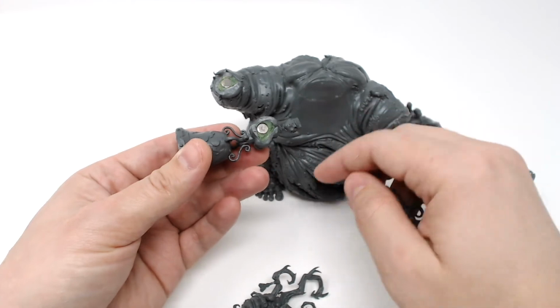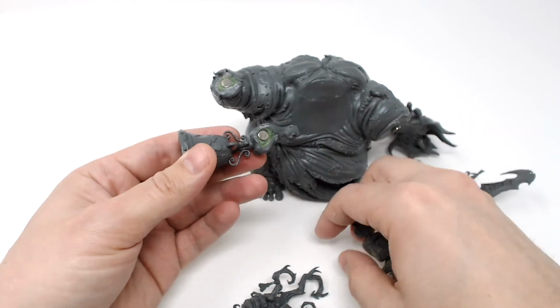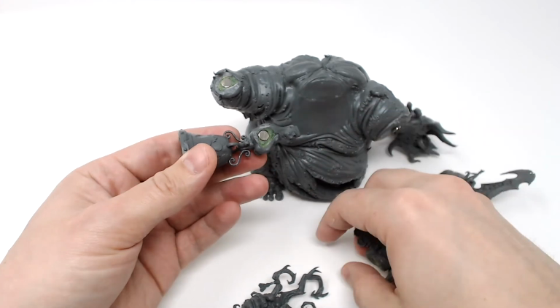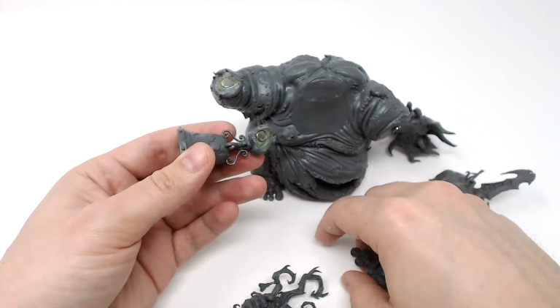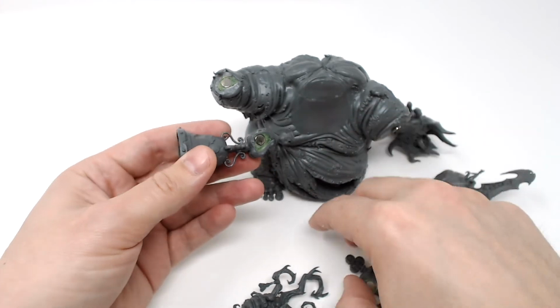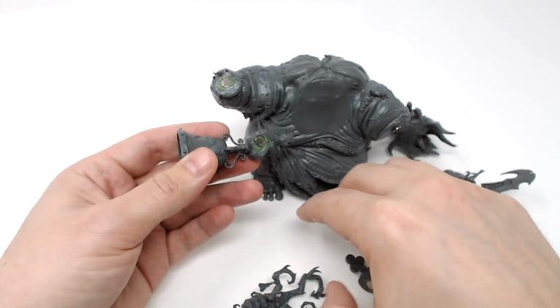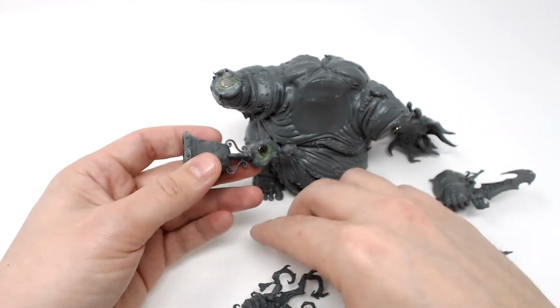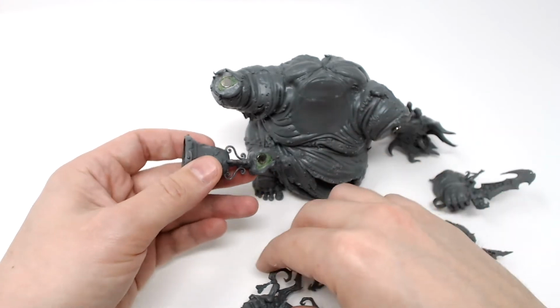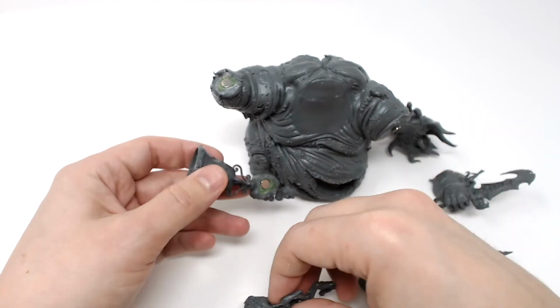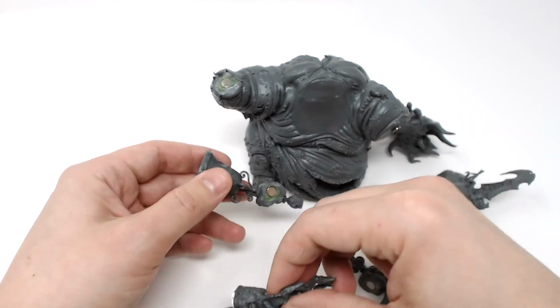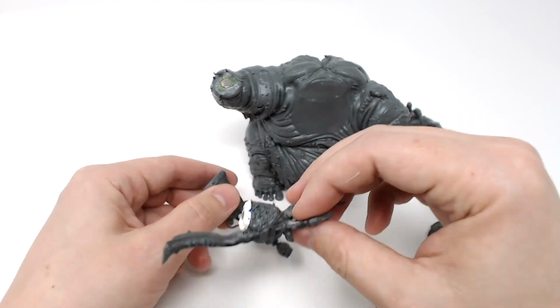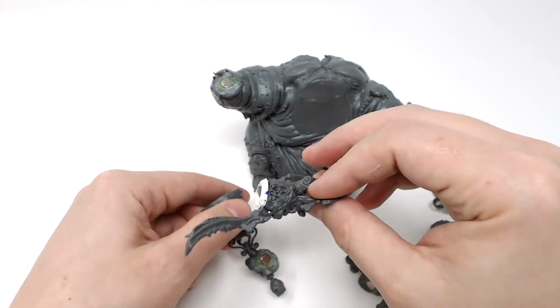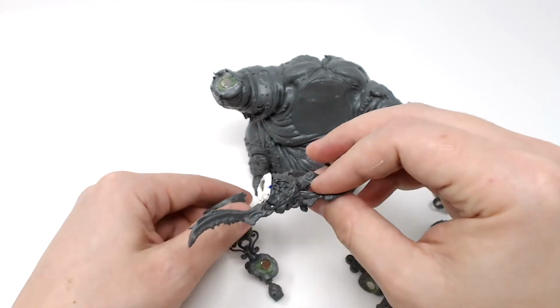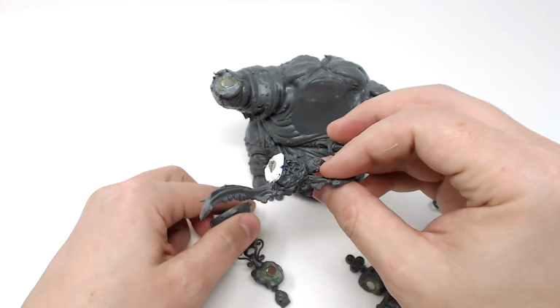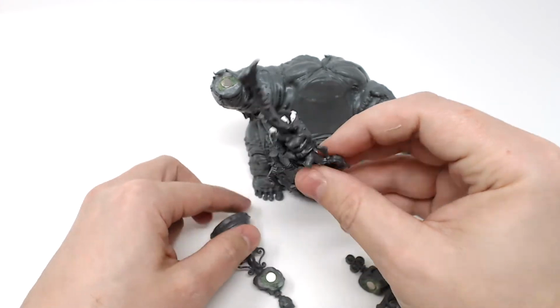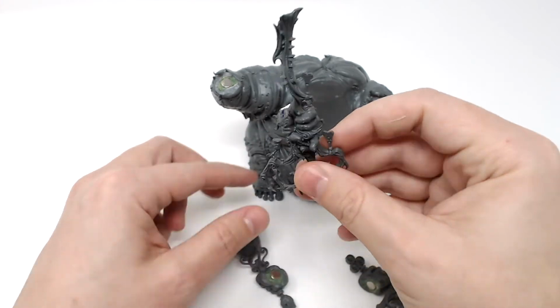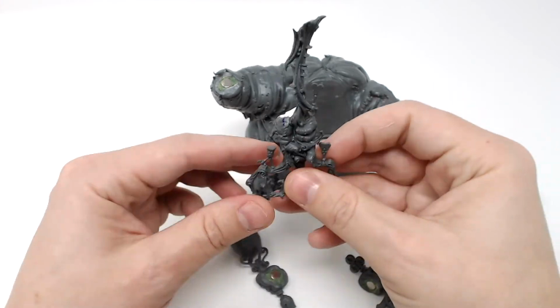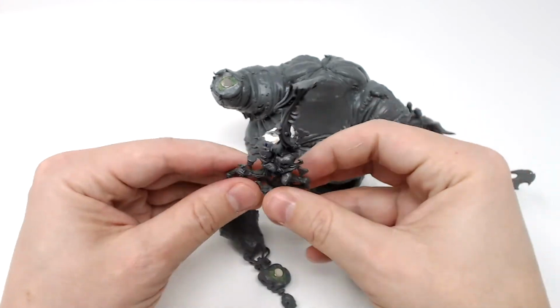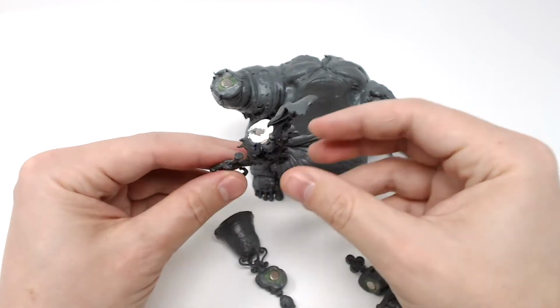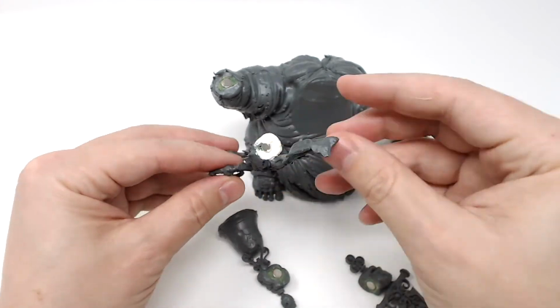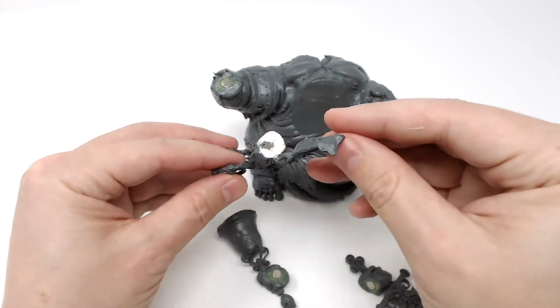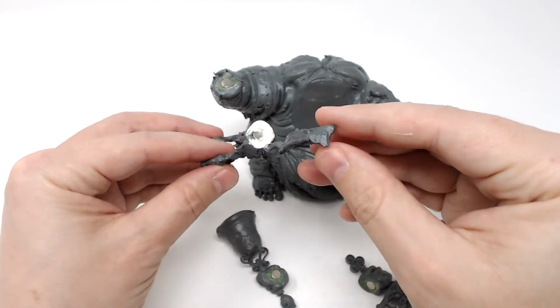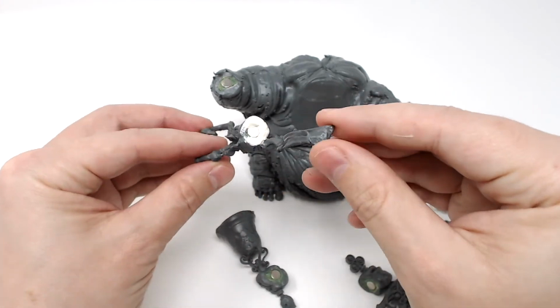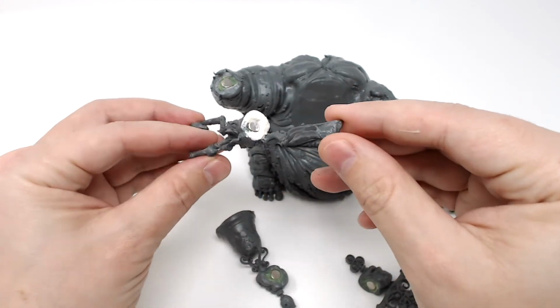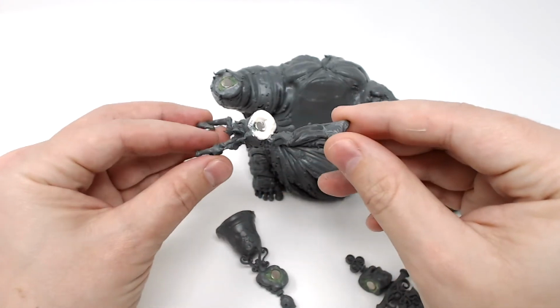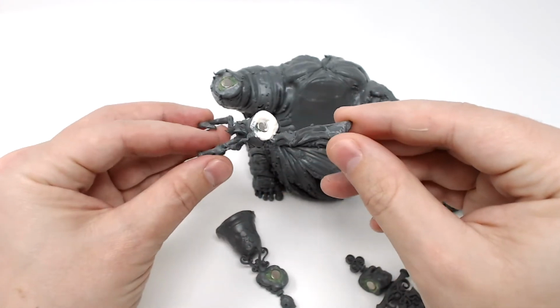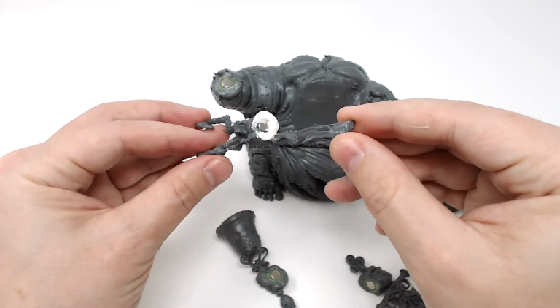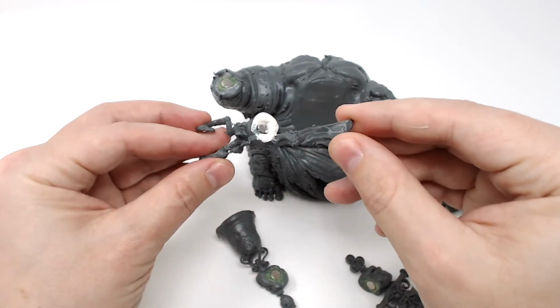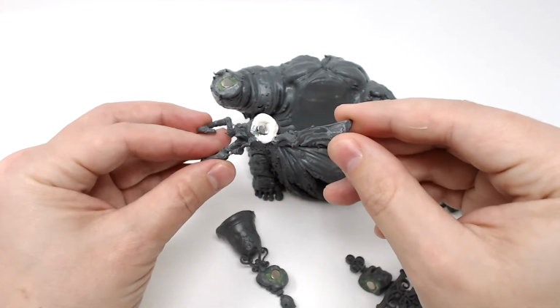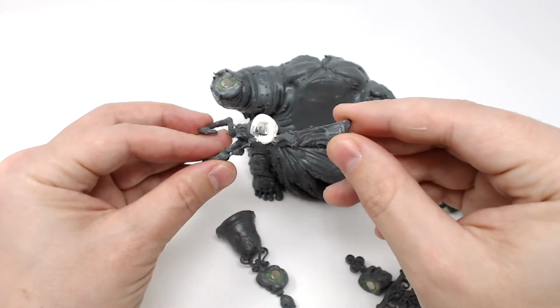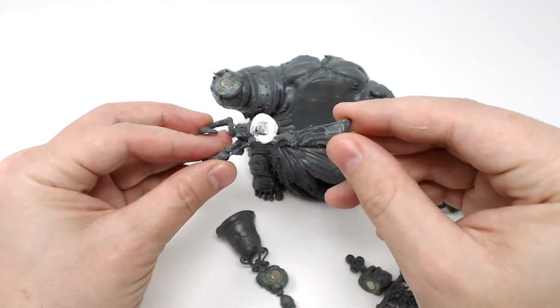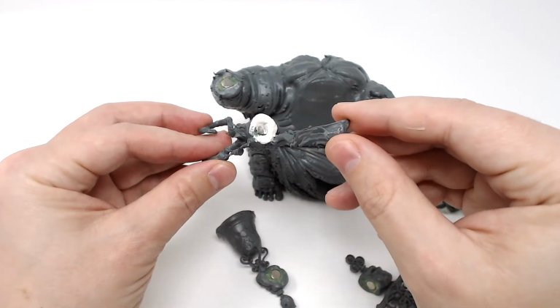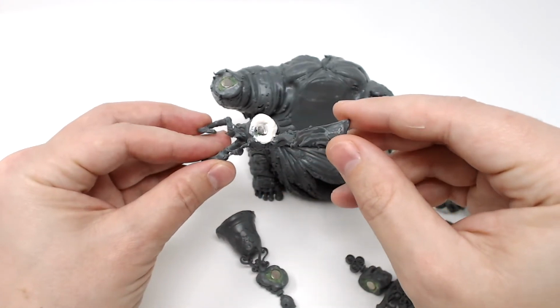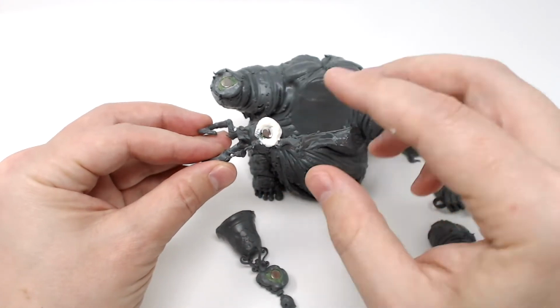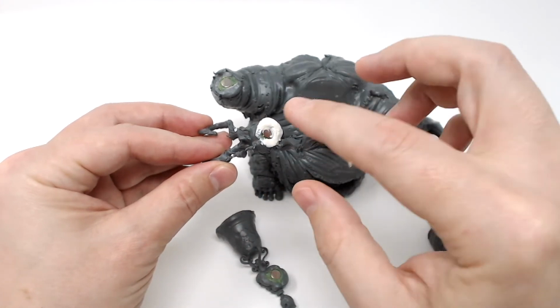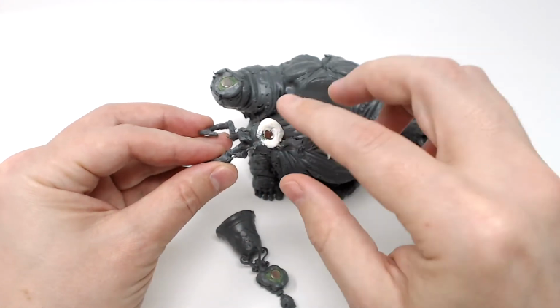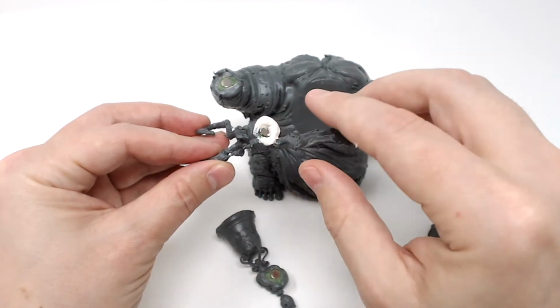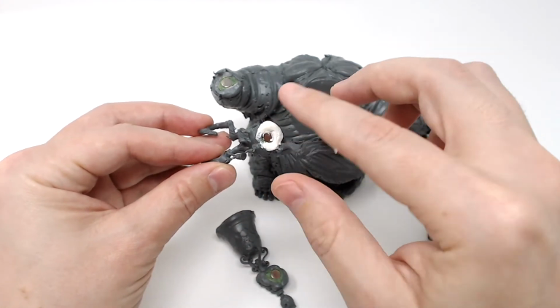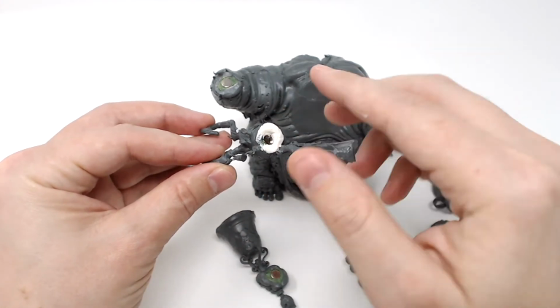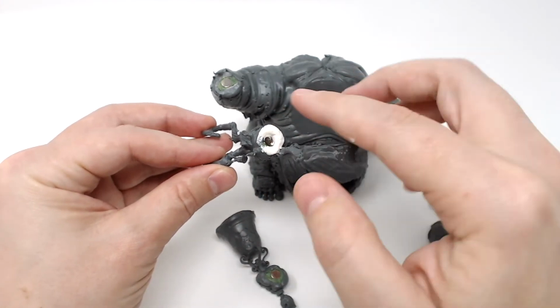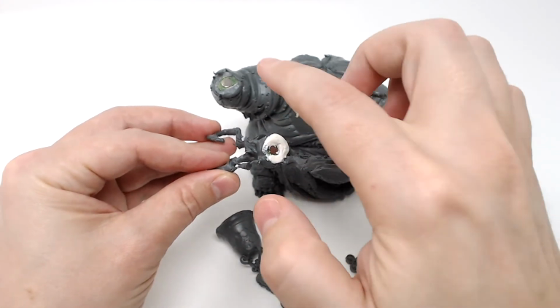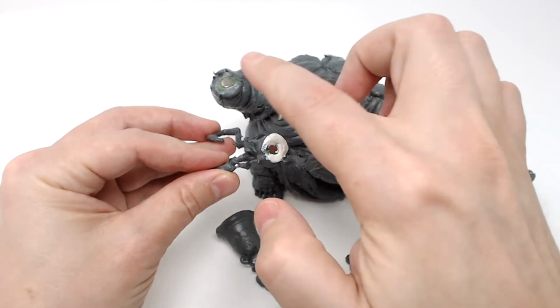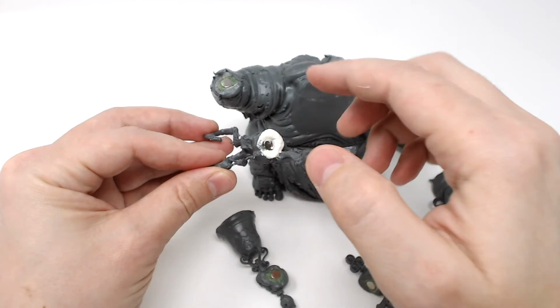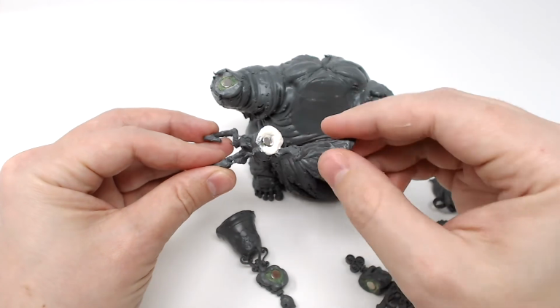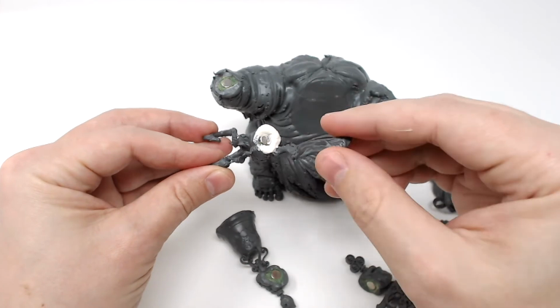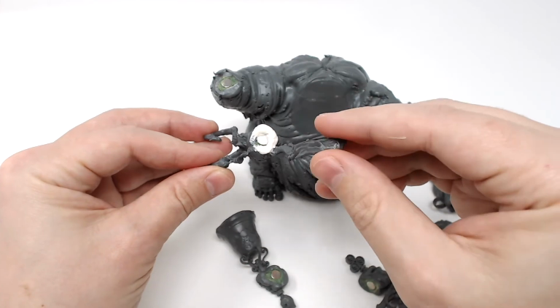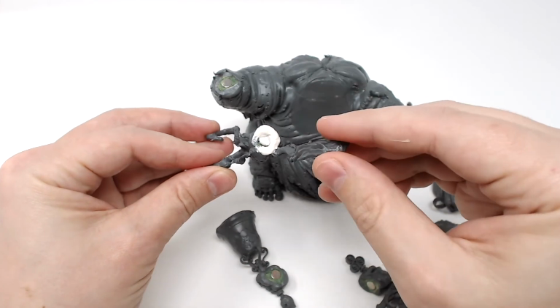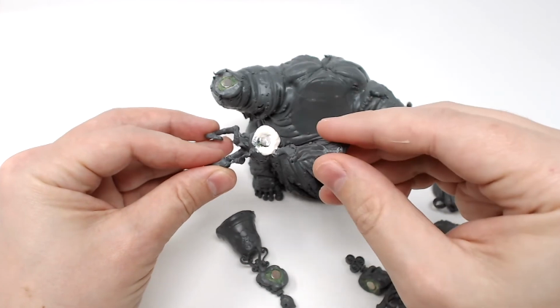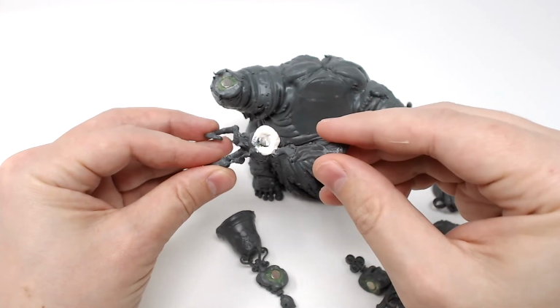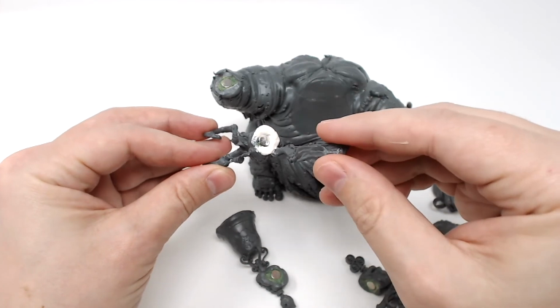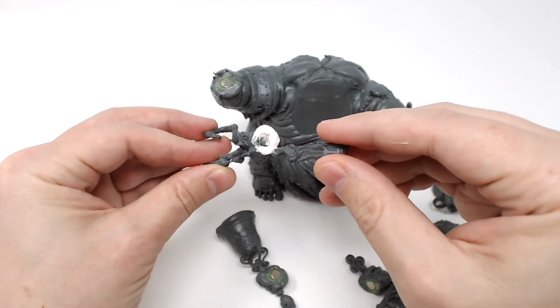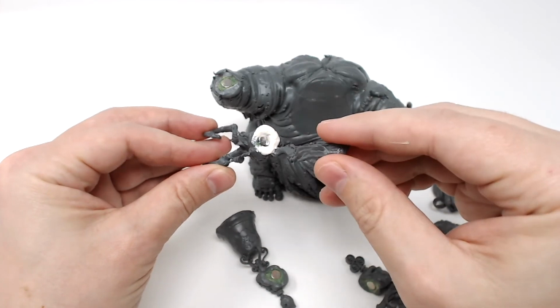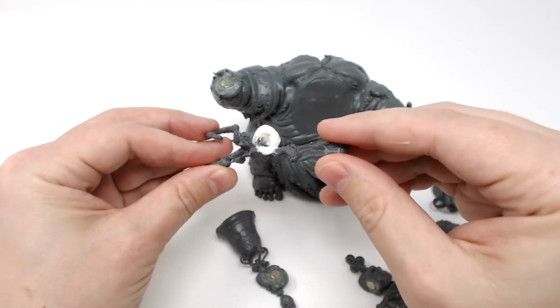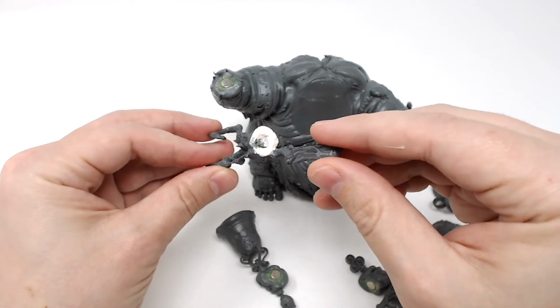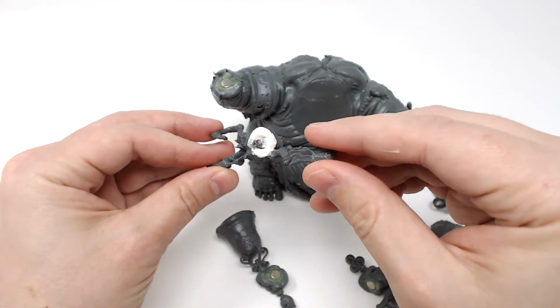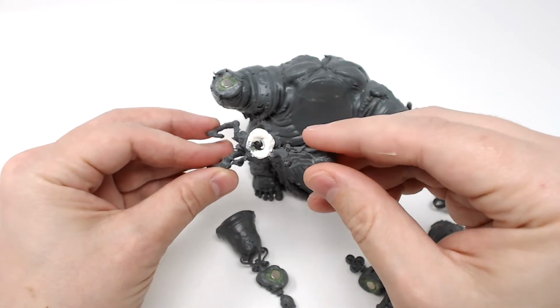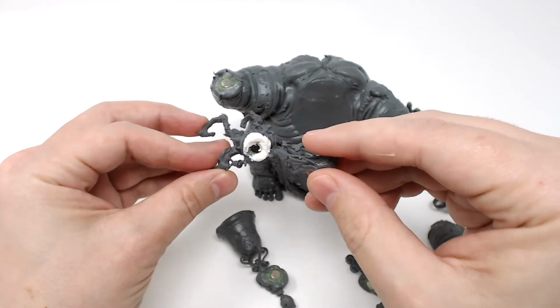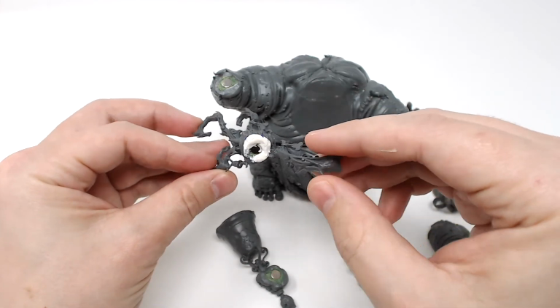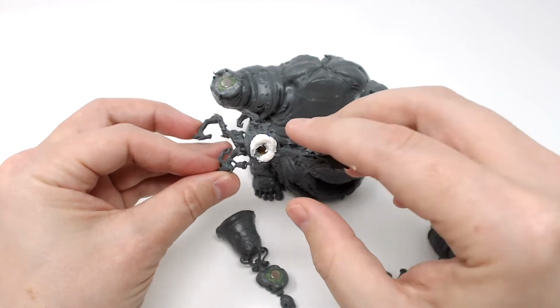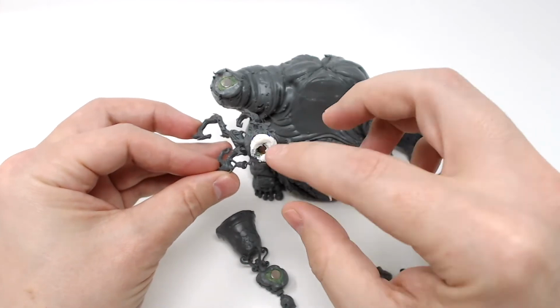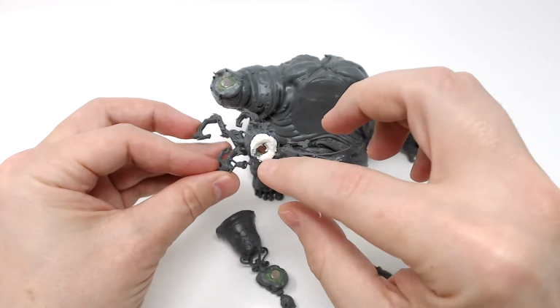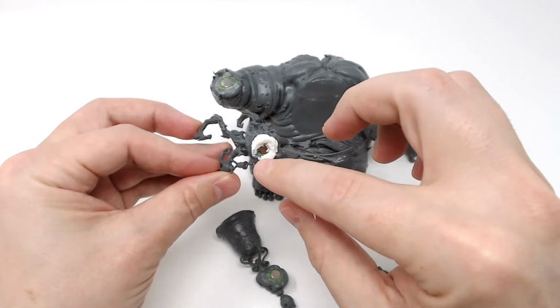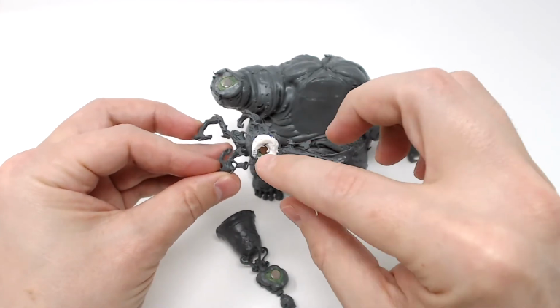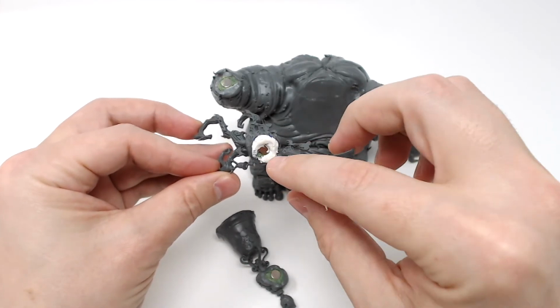On the staff hand, I drilled in a bit too deep, so the magnet wasn't as flush as I wanted it to be. I used some Vallejo plastic putty to fill in the gaps.